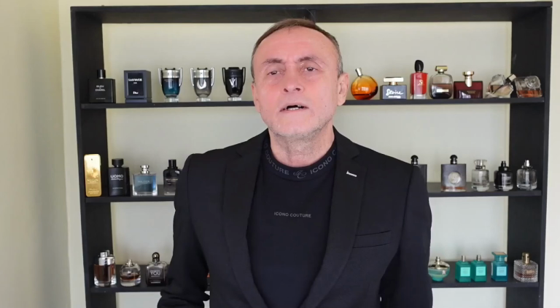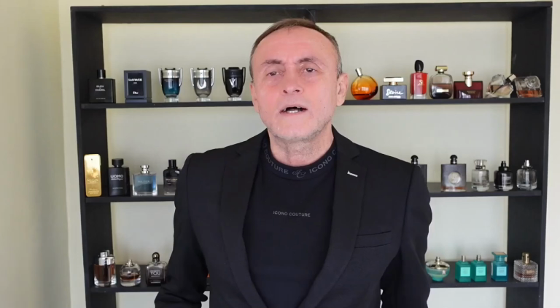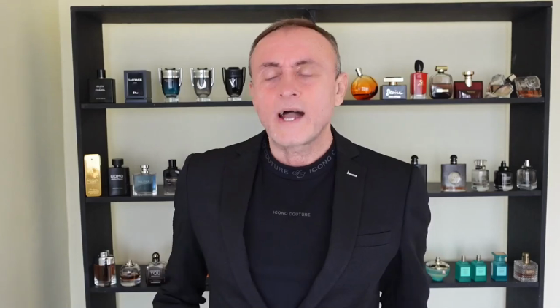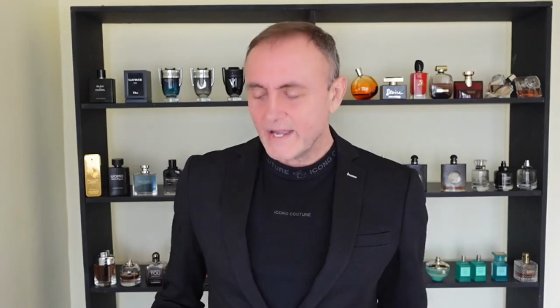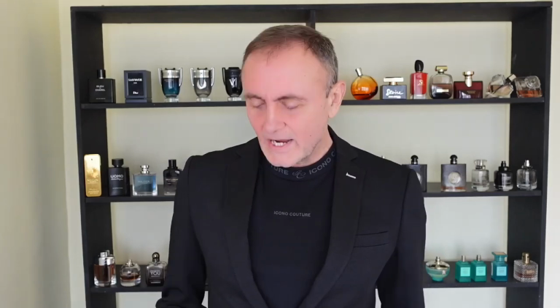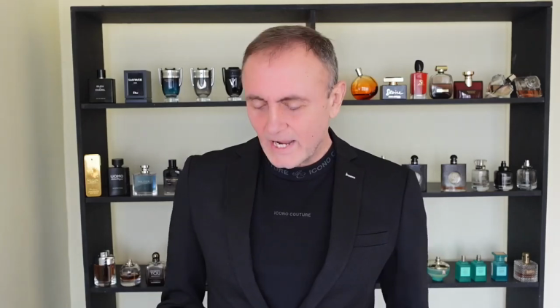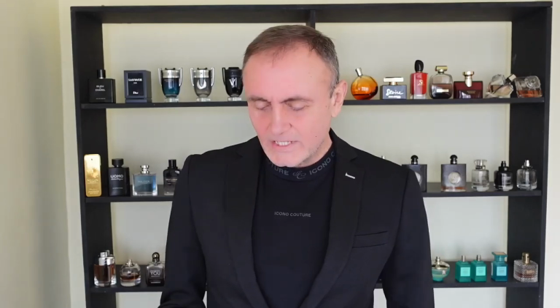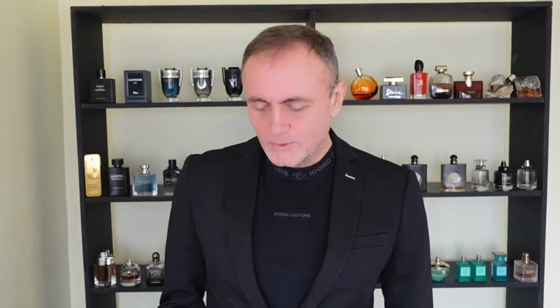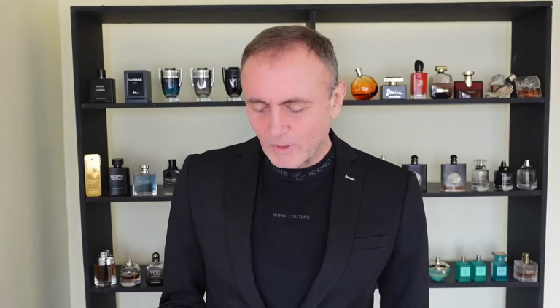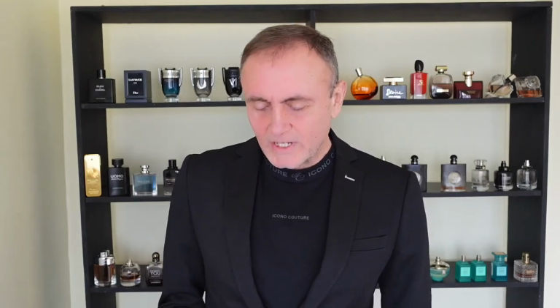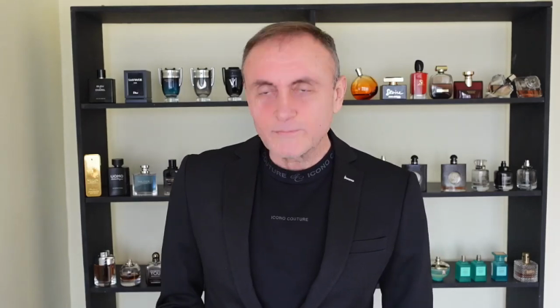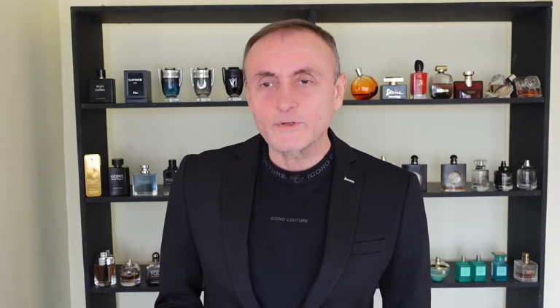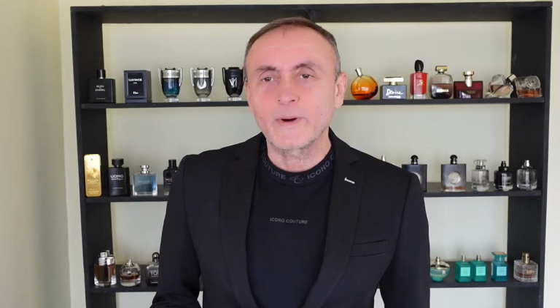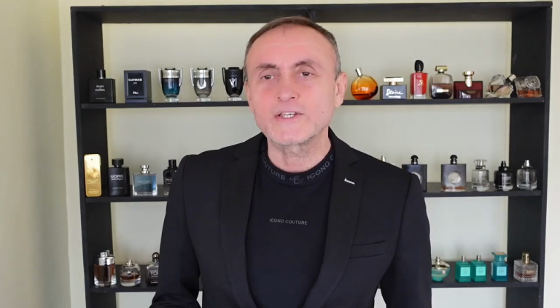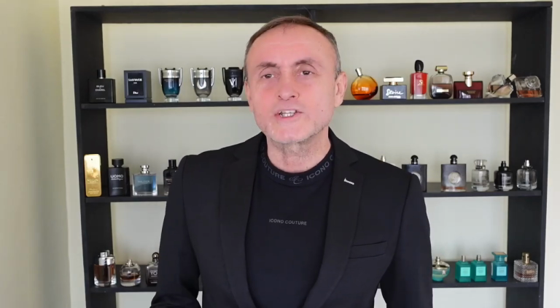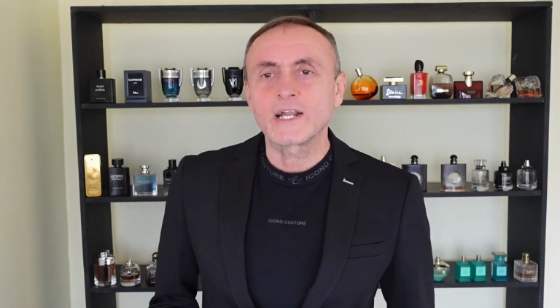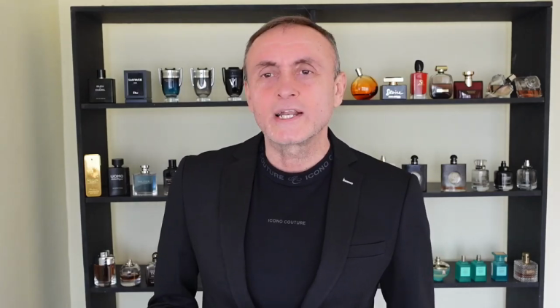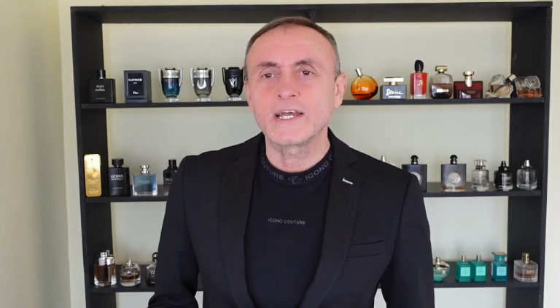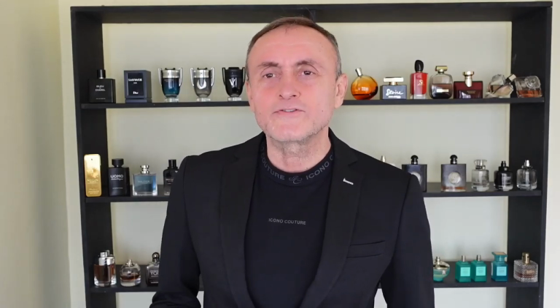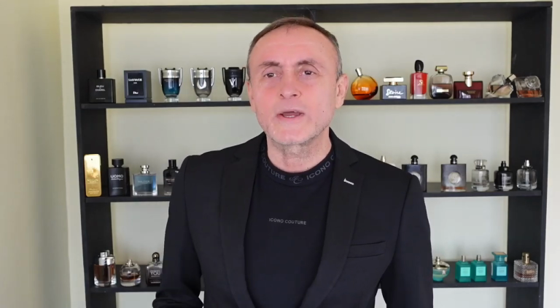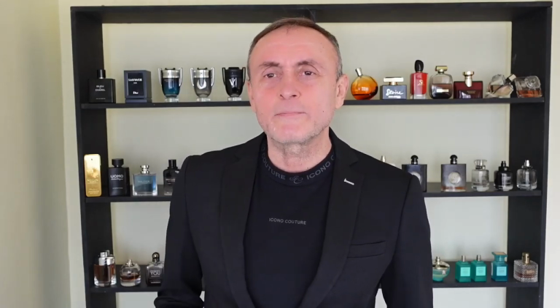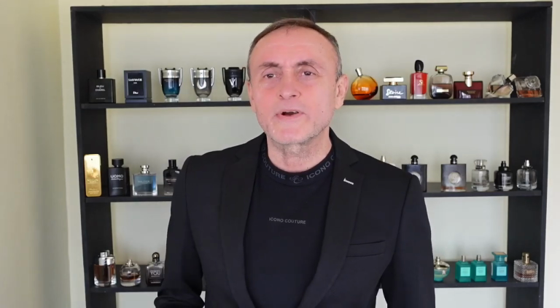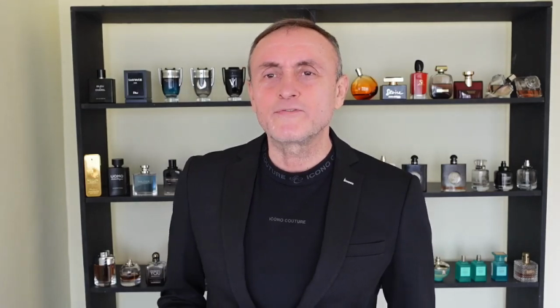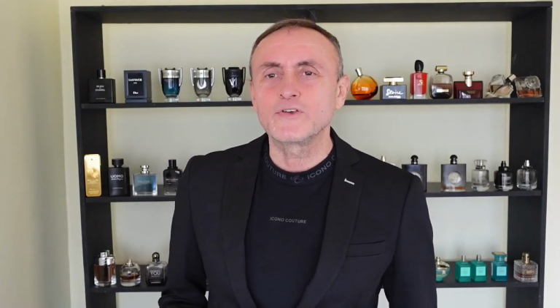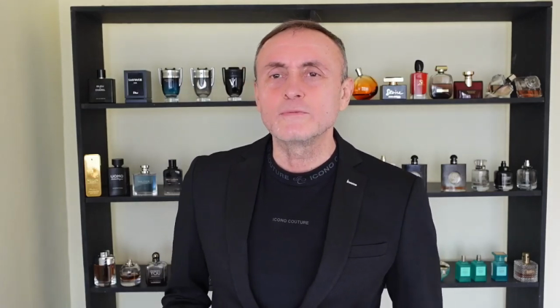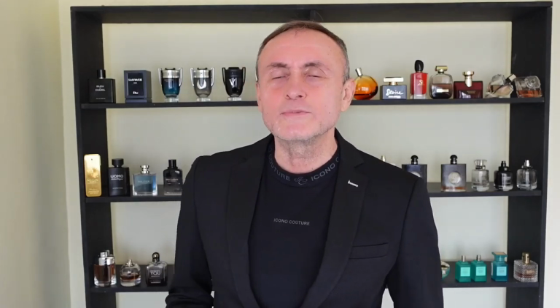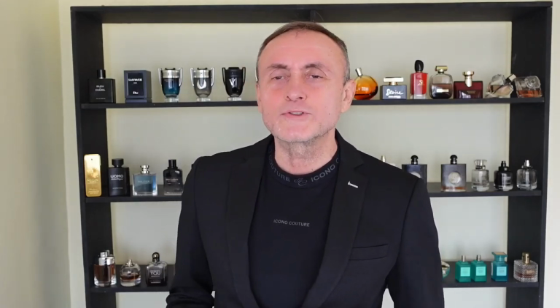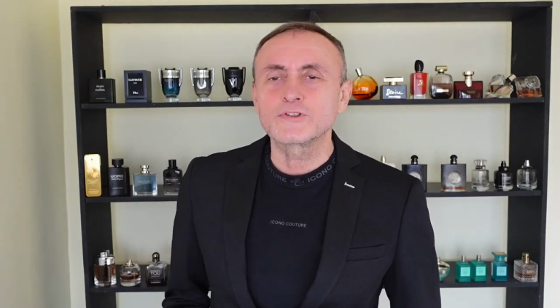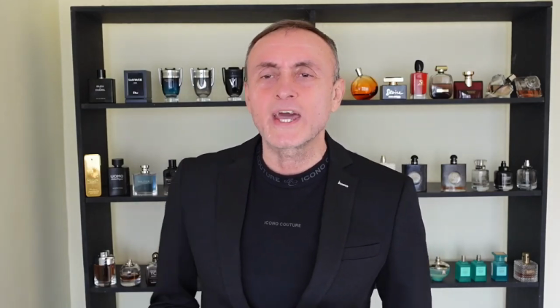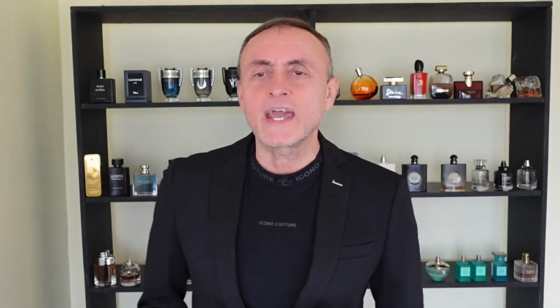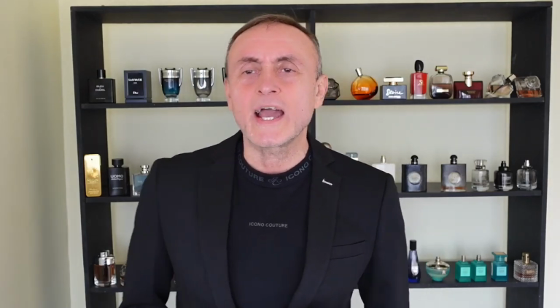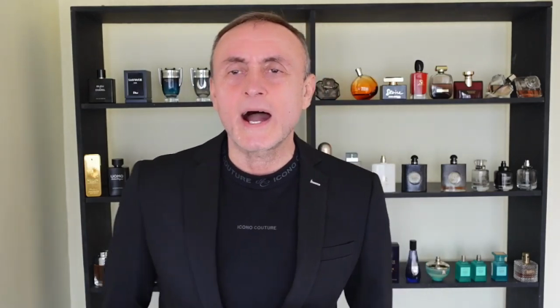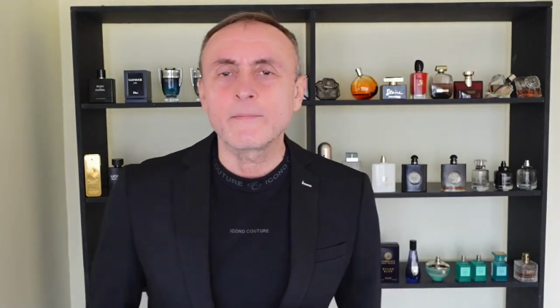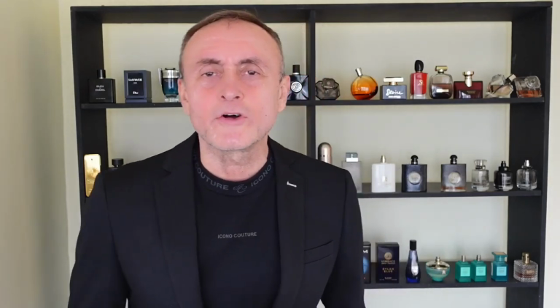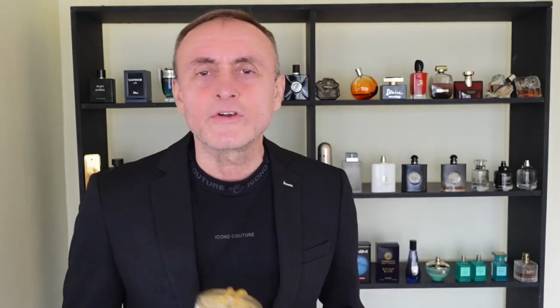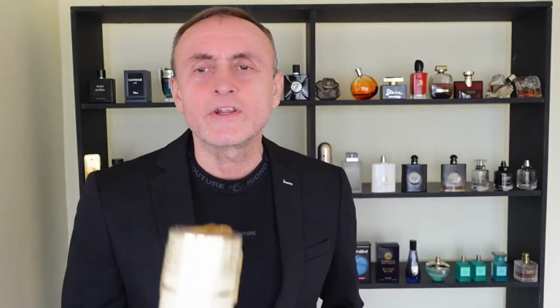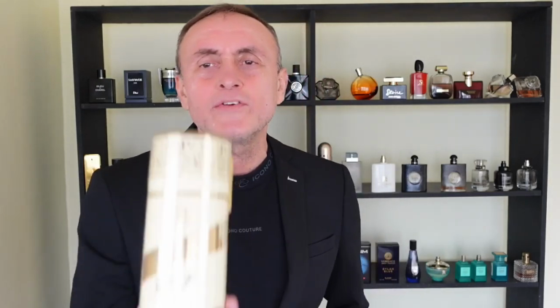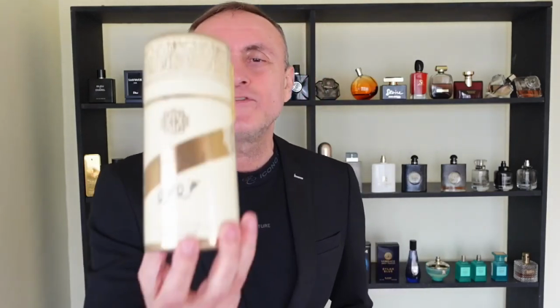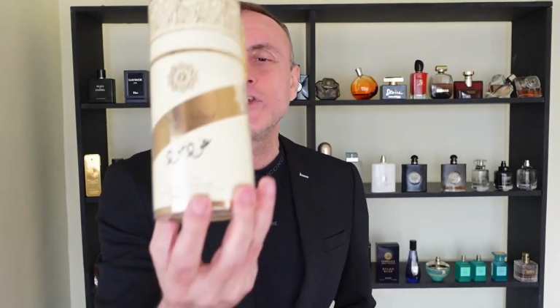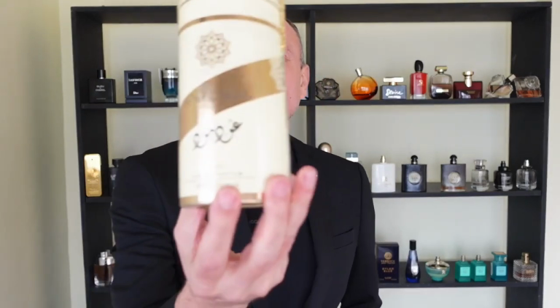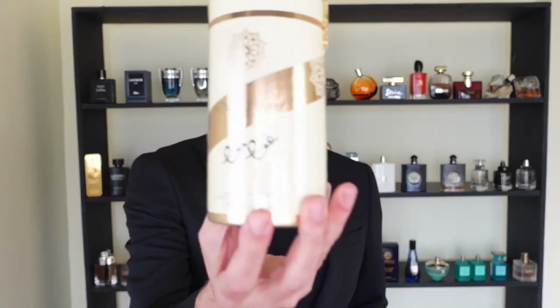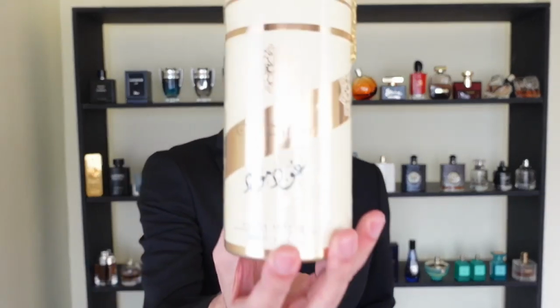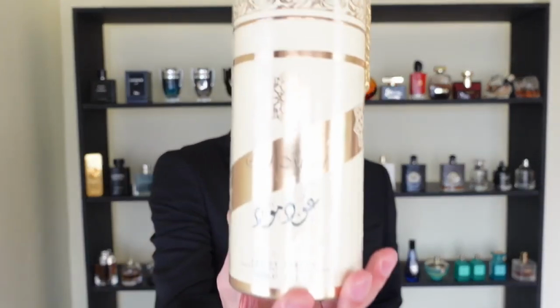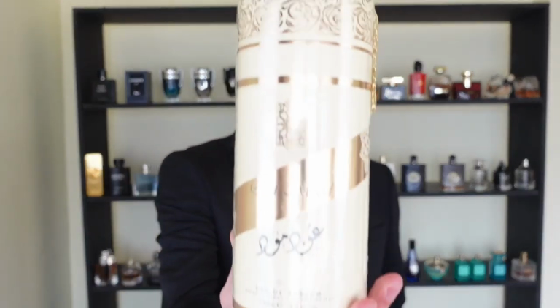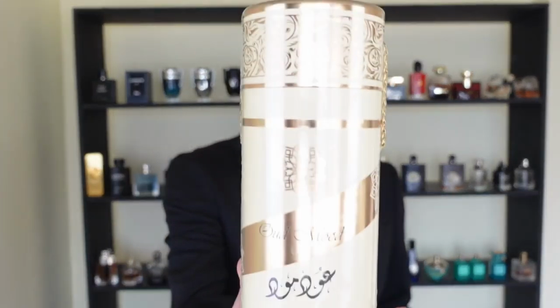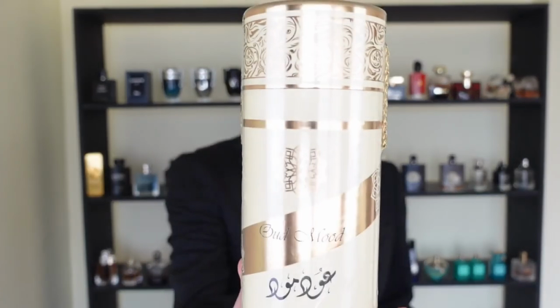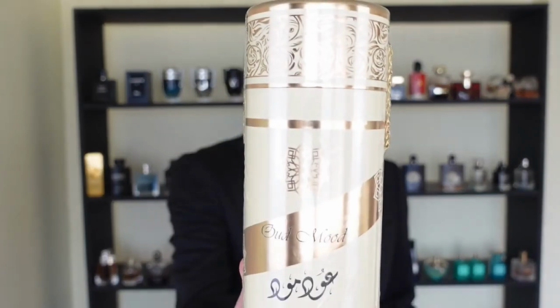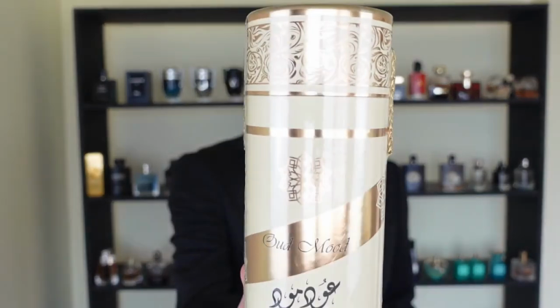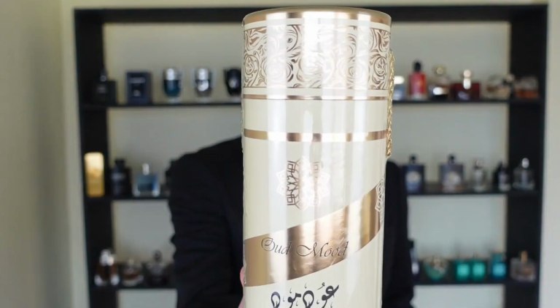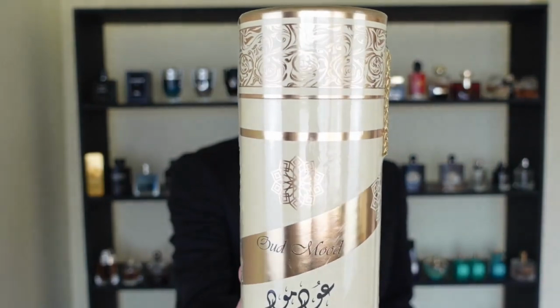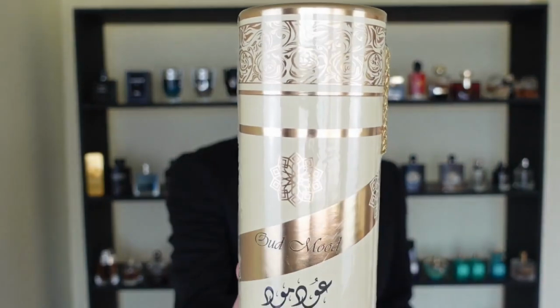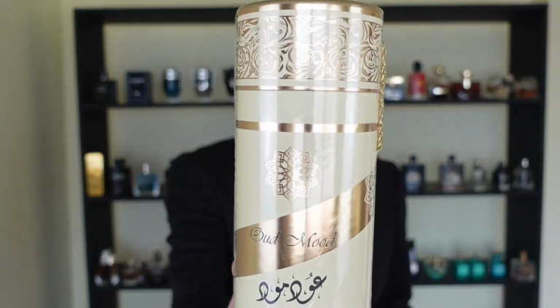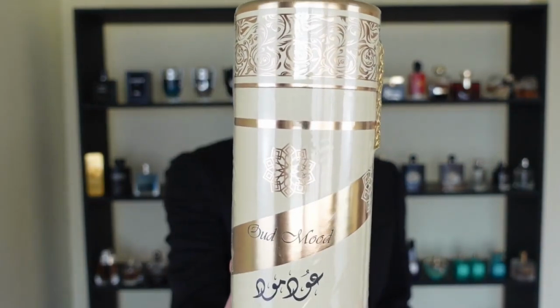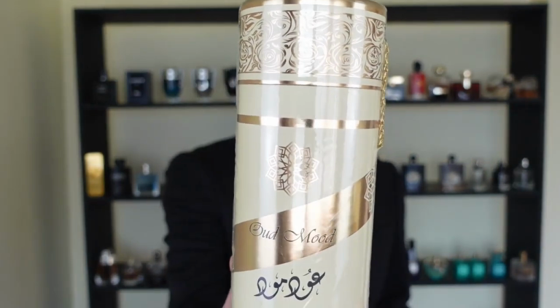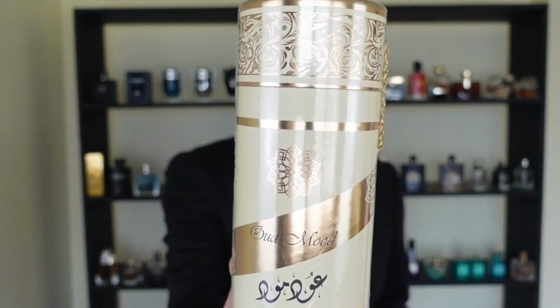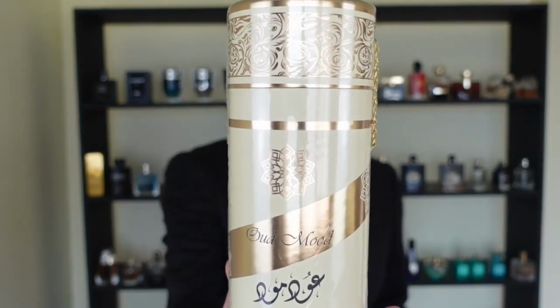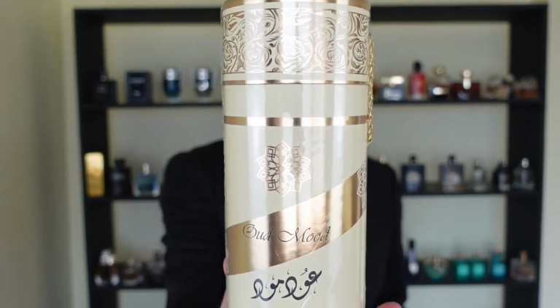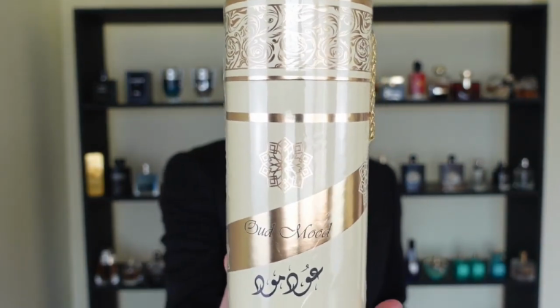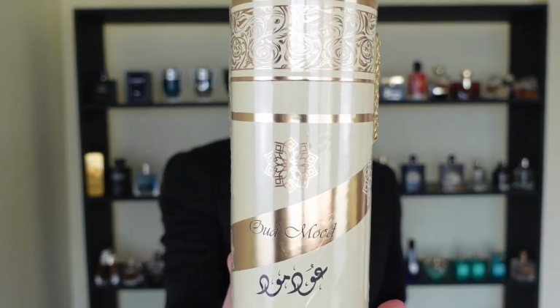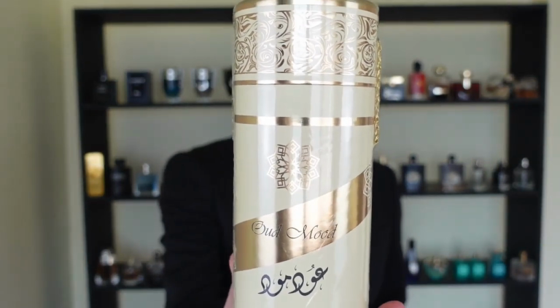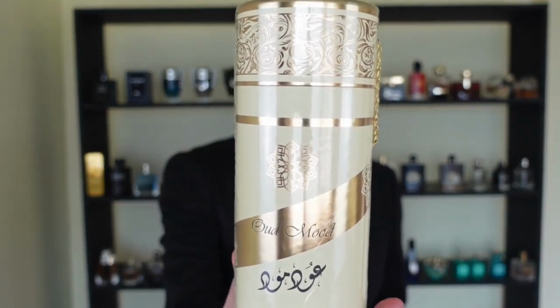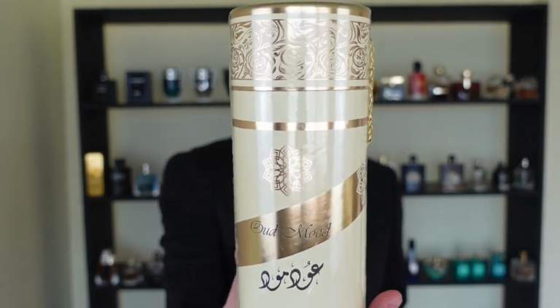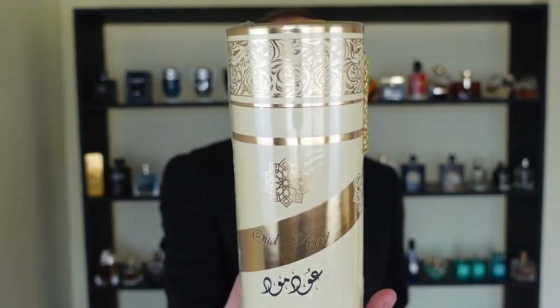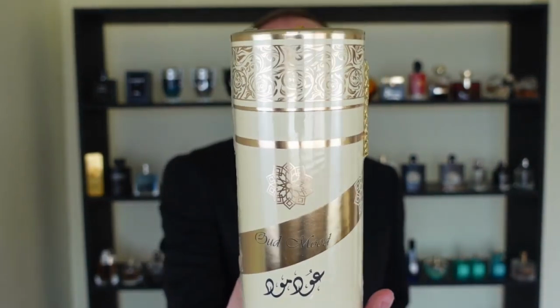Hi guys, welcome to my channel Atrium Perfumes. Today I'm going to review Oud Mood from La Taffa.